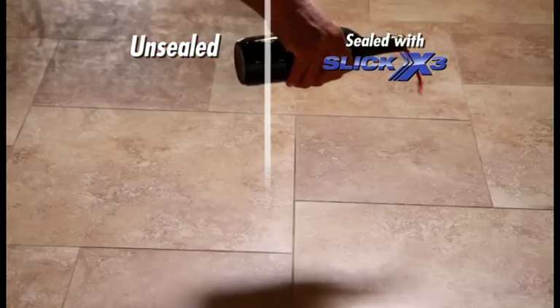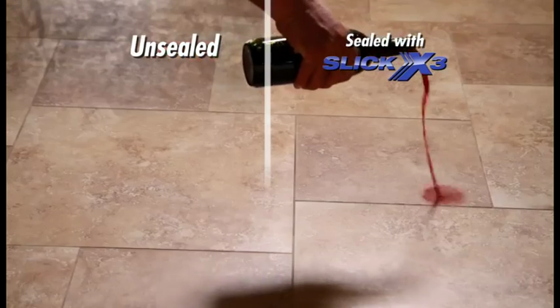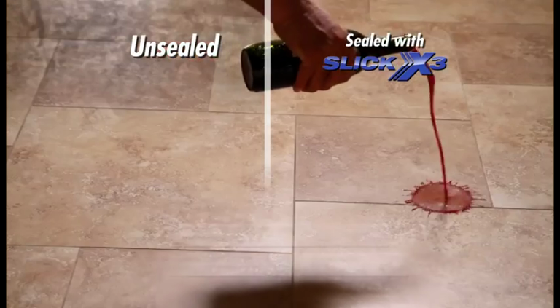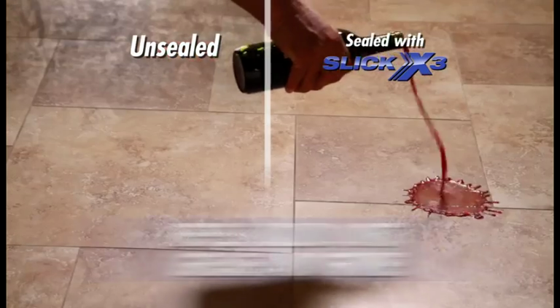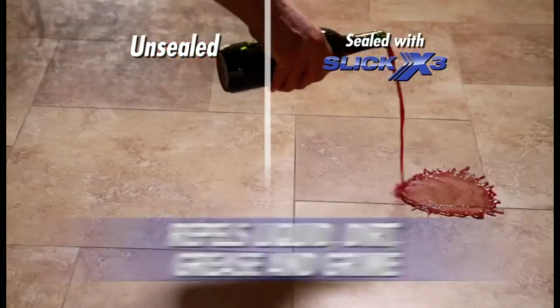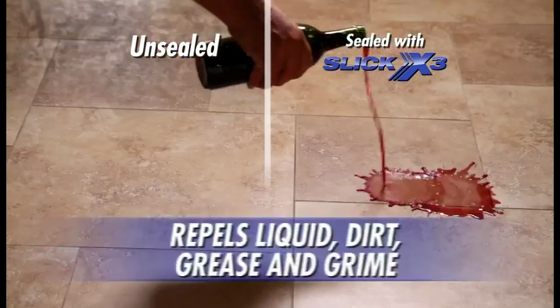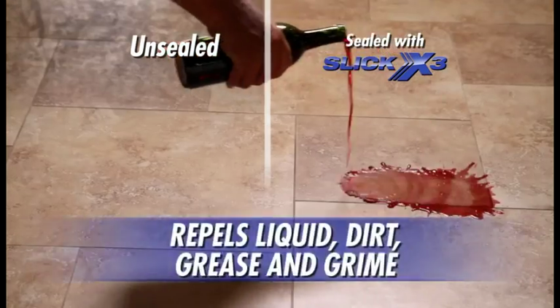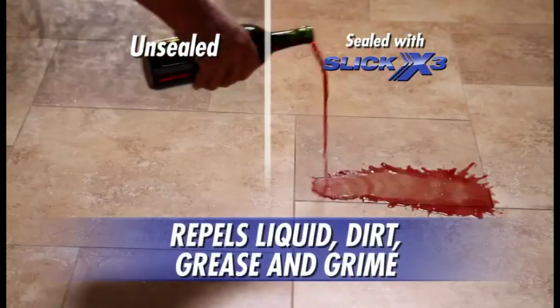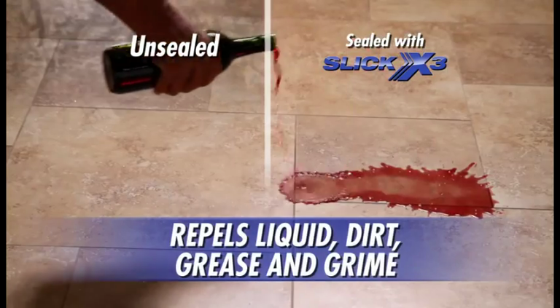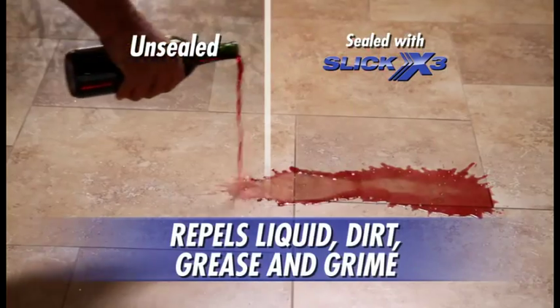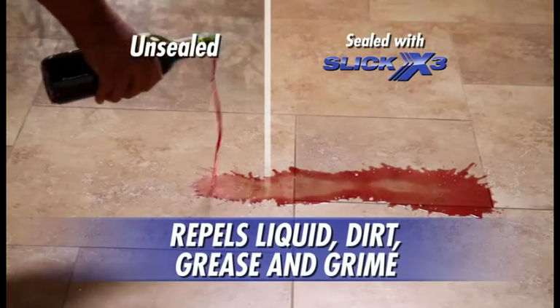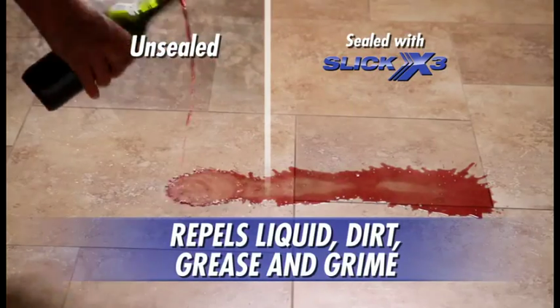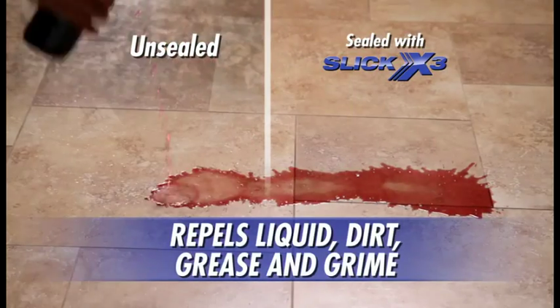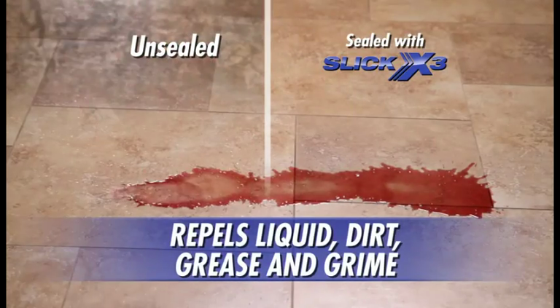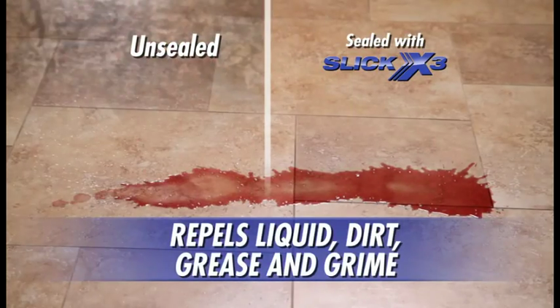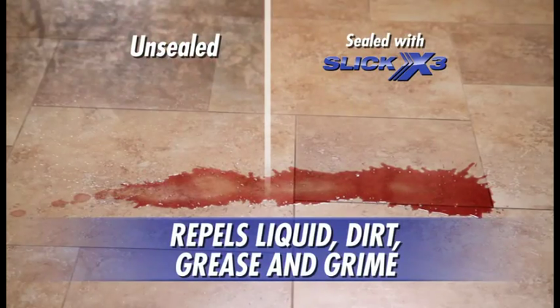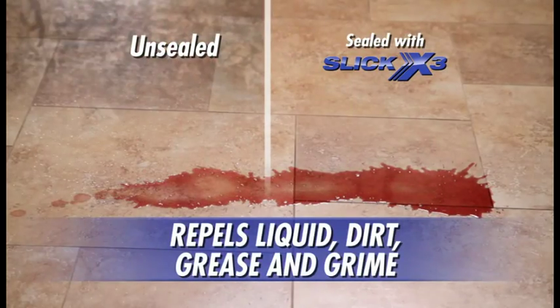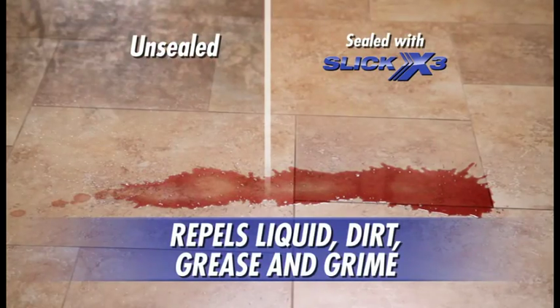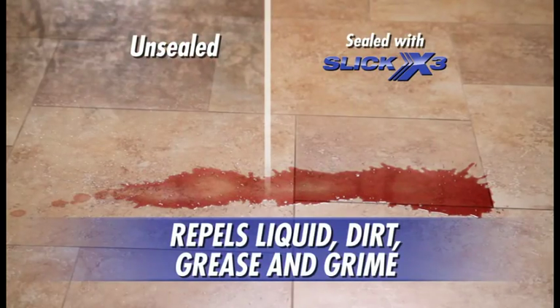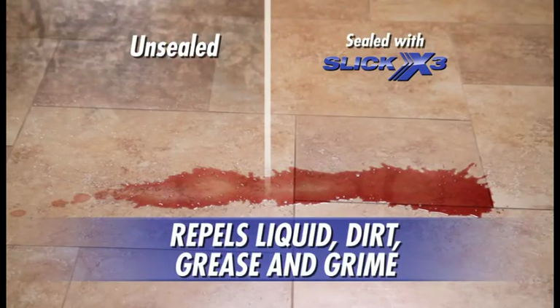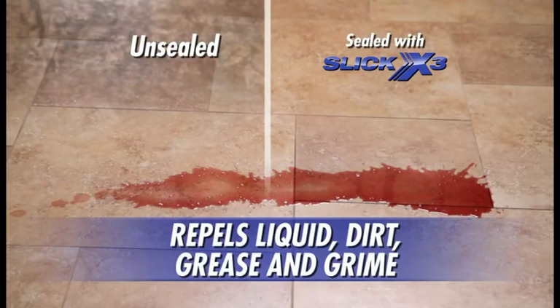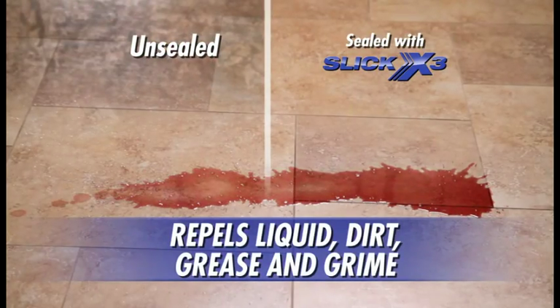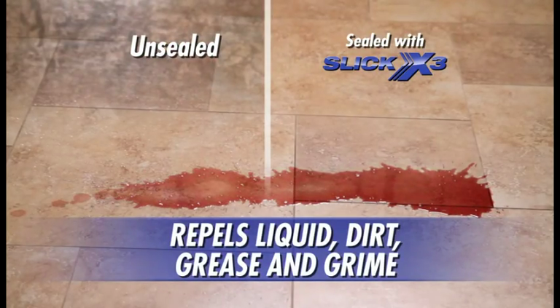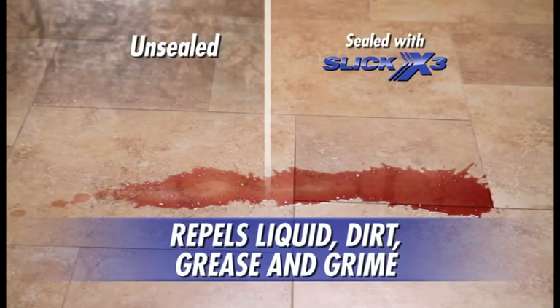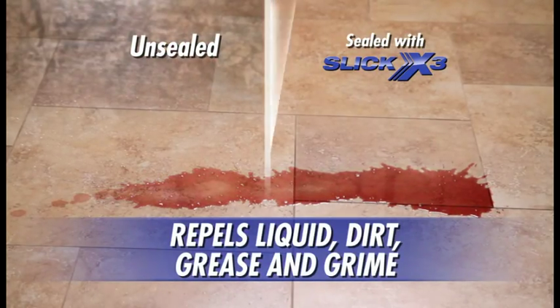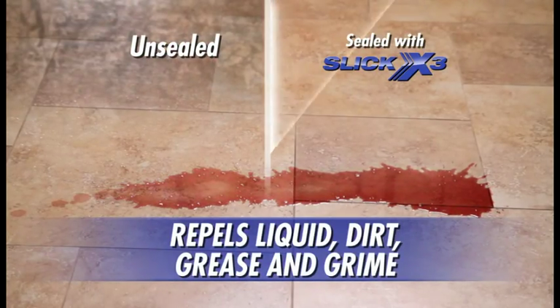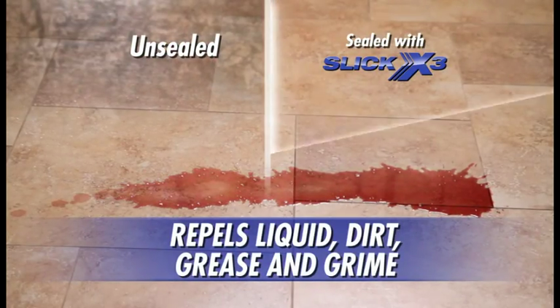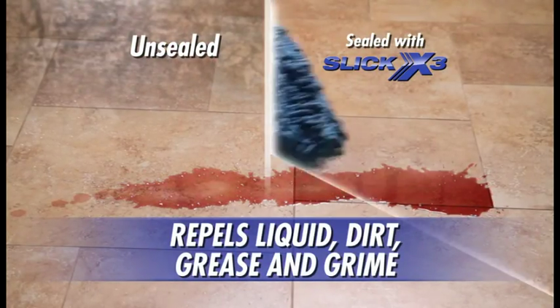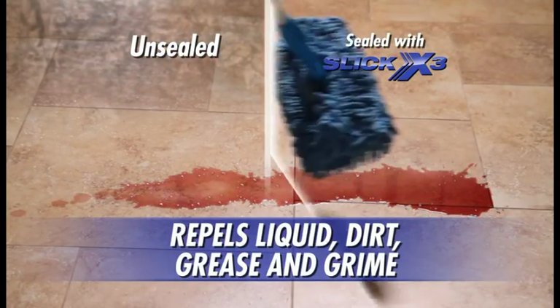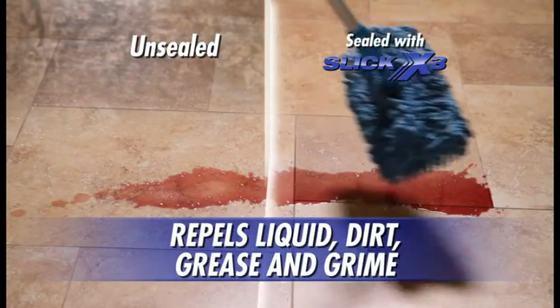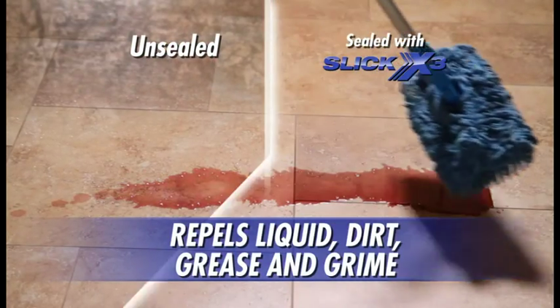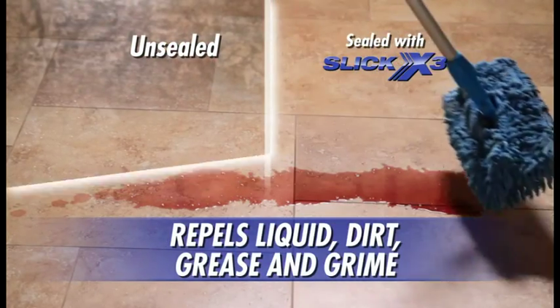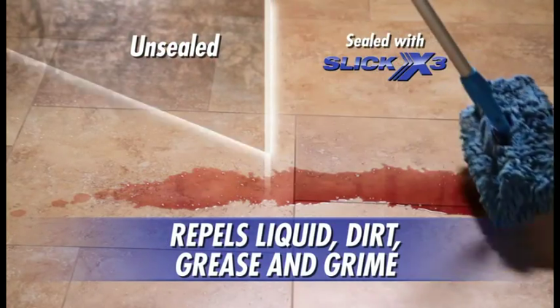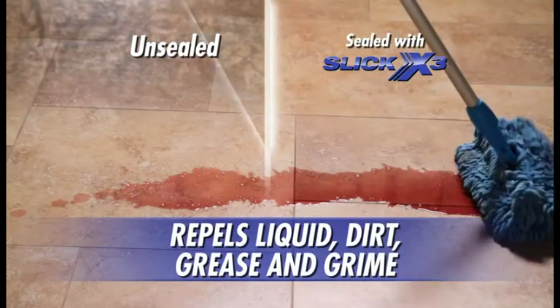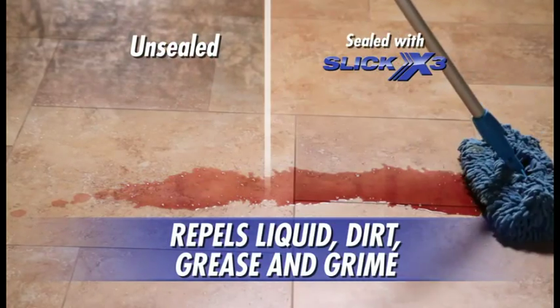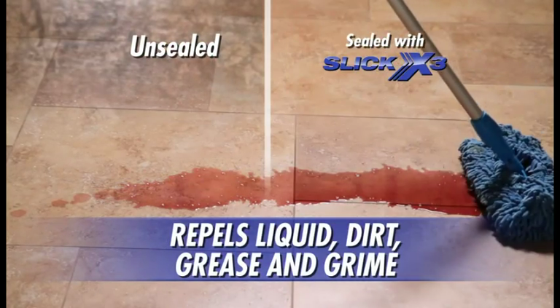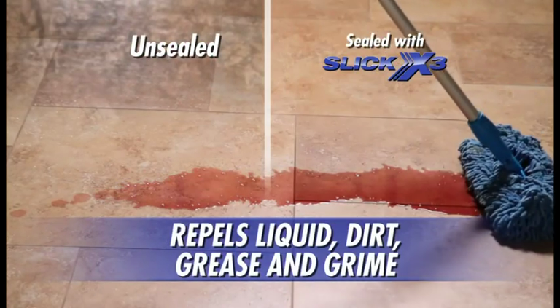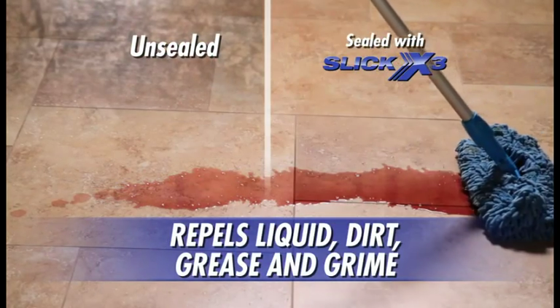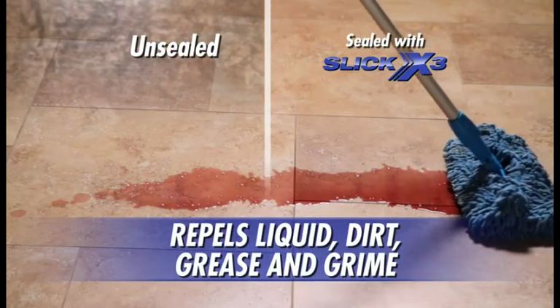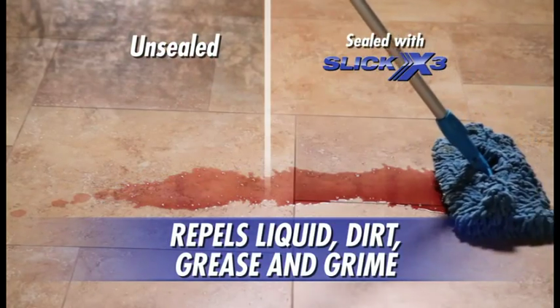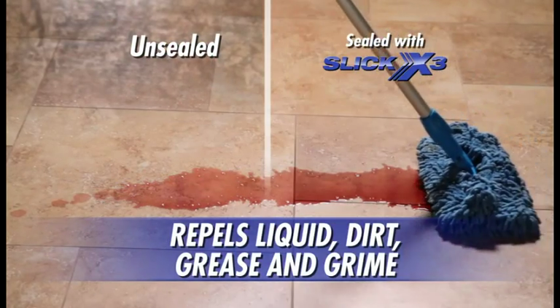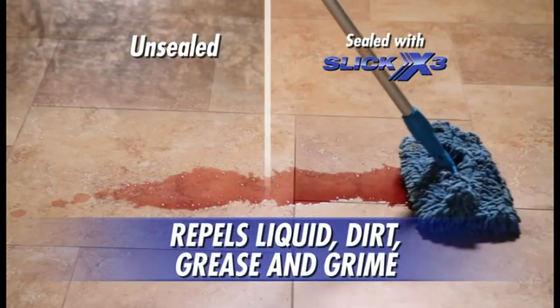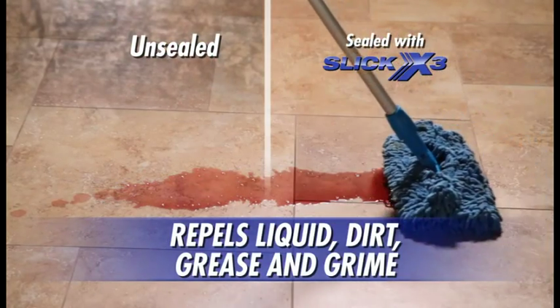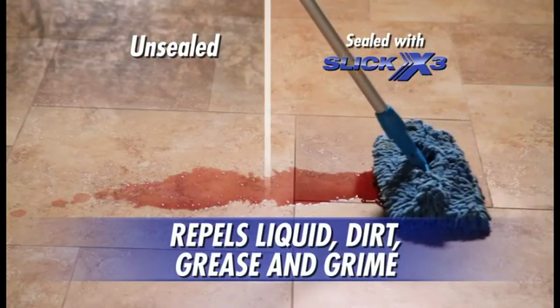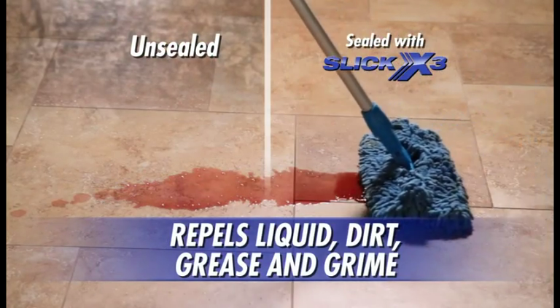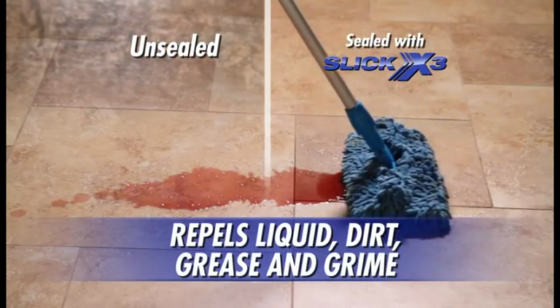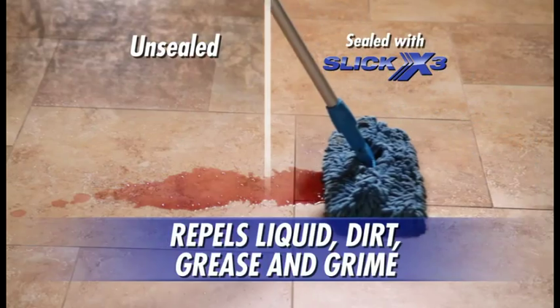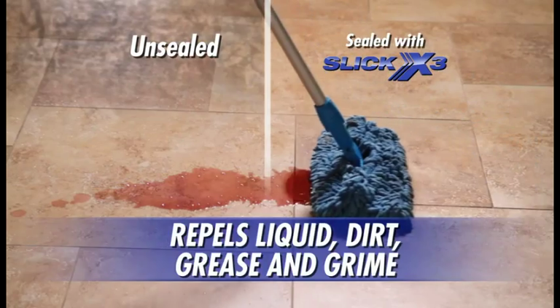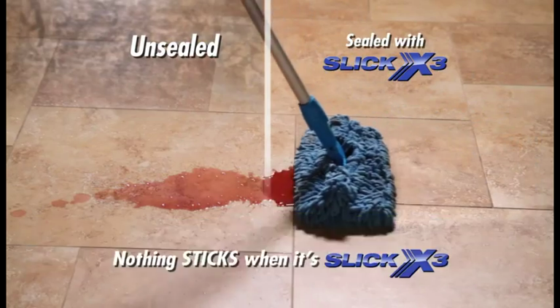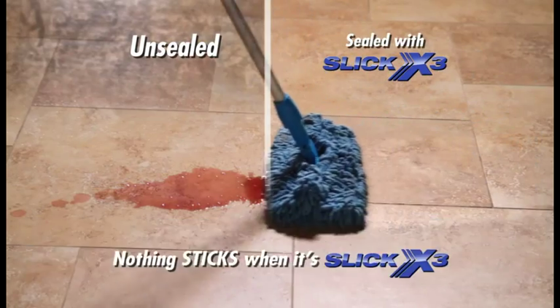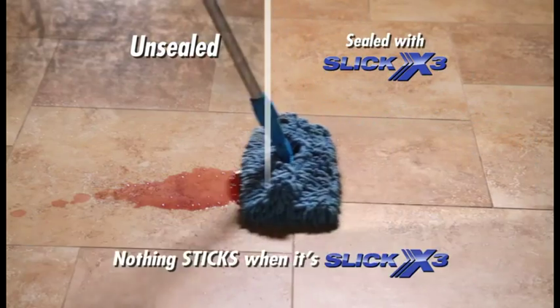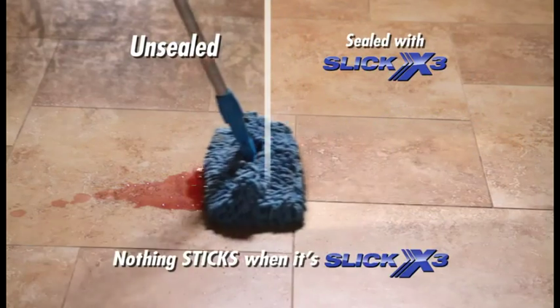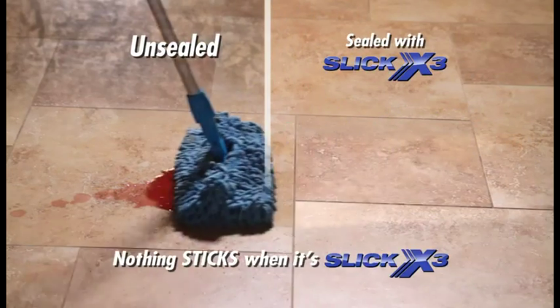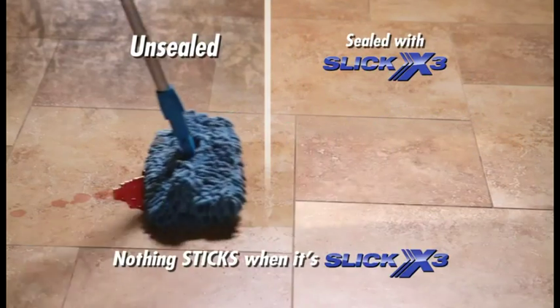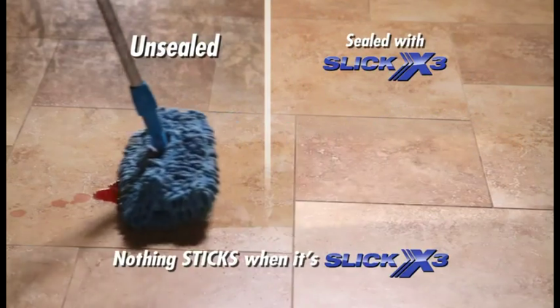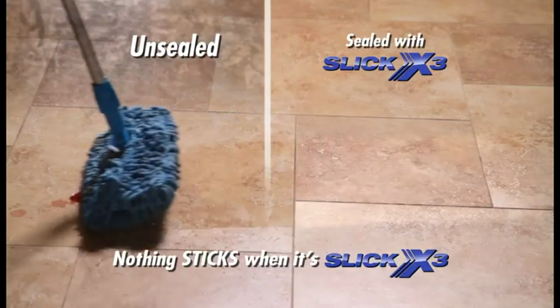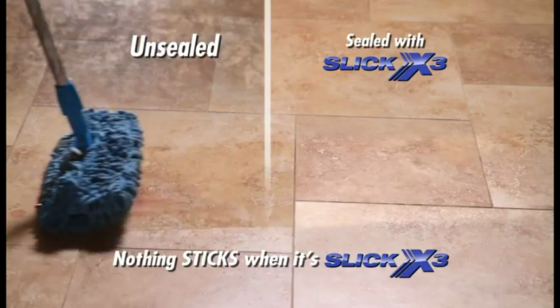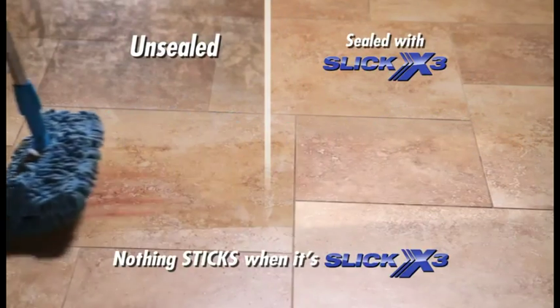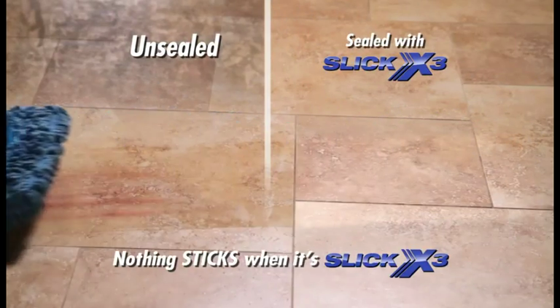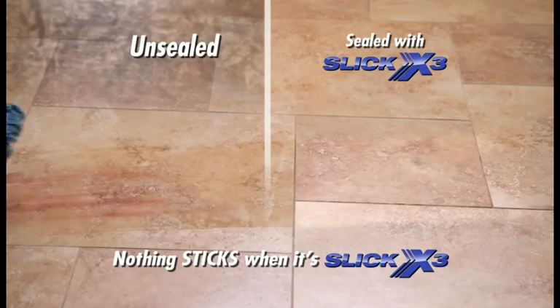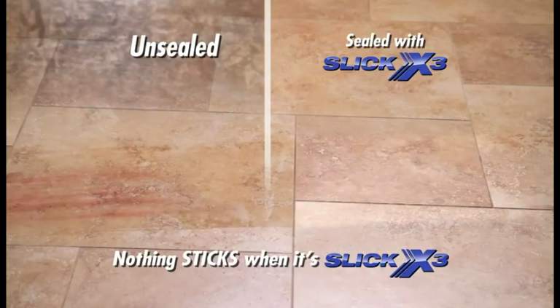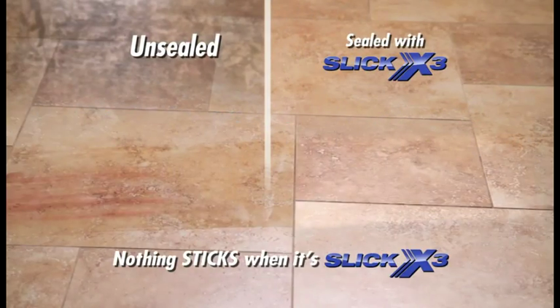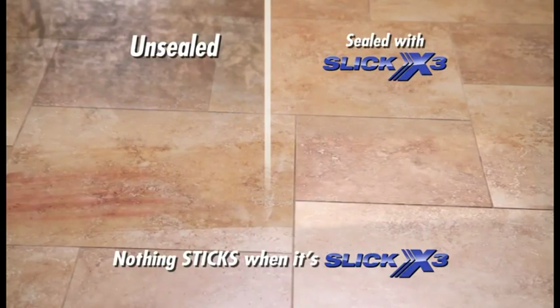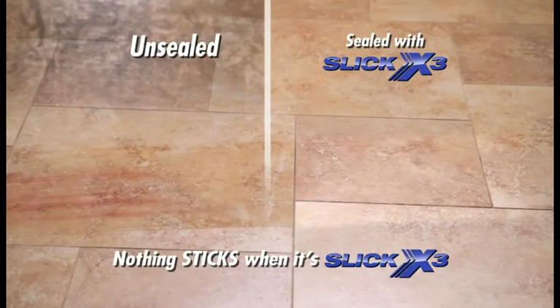We poured red wine on this half-sealed, half-unsealed travertine flooring. Look how easily it mops up on the sealed side. Nothing sticks when it's slick.